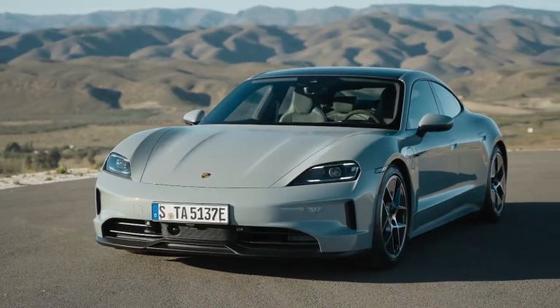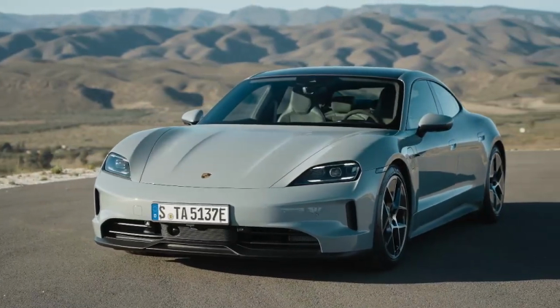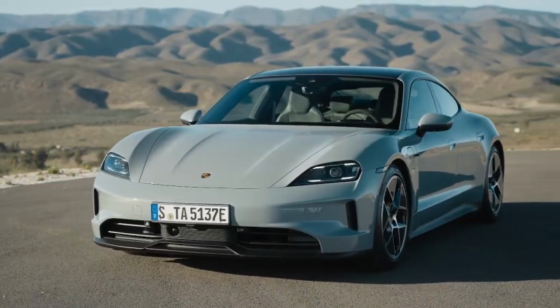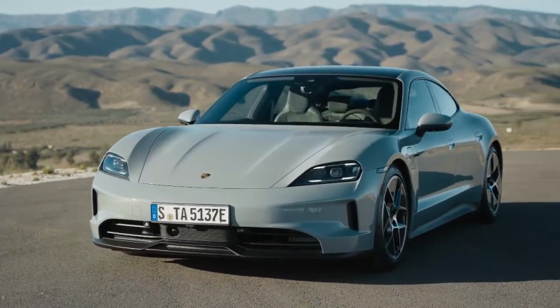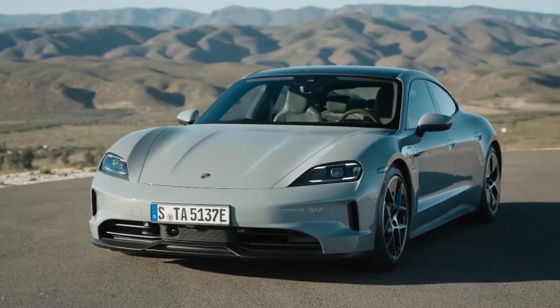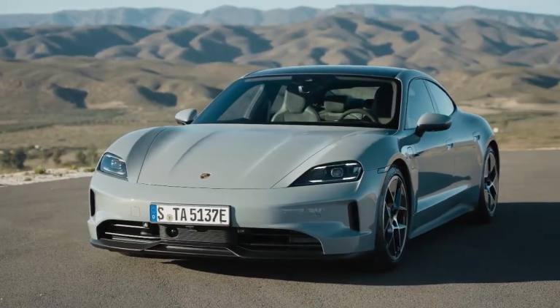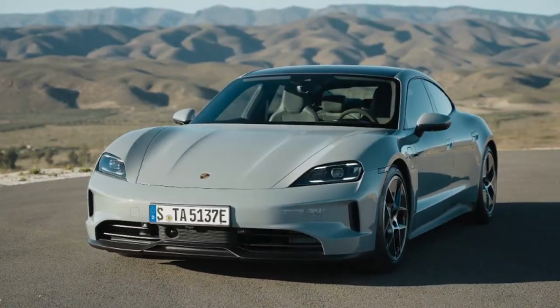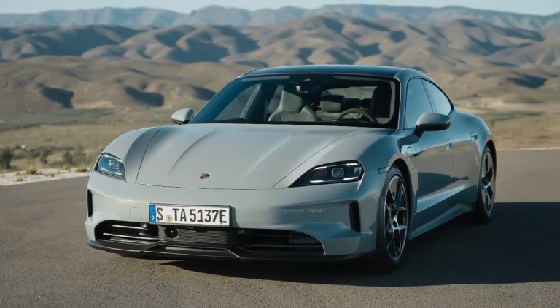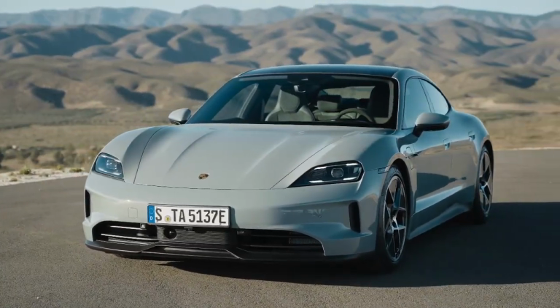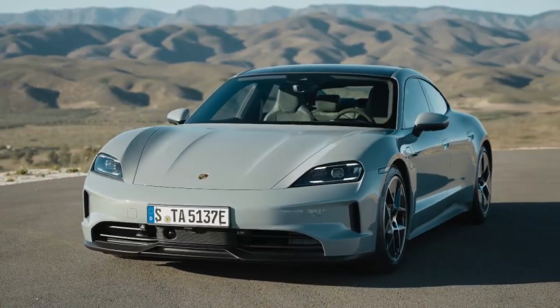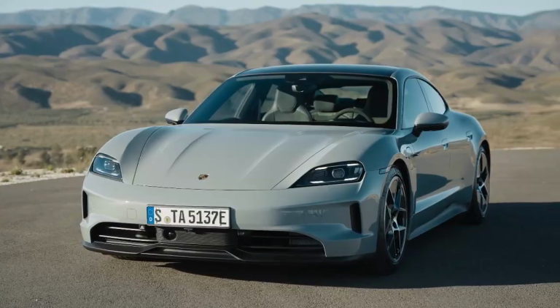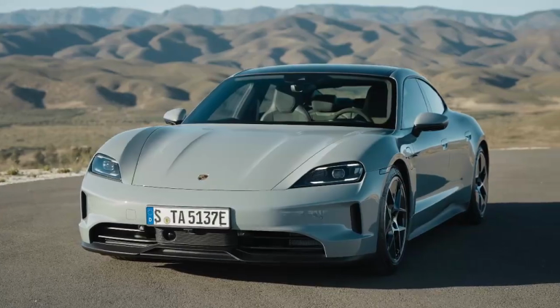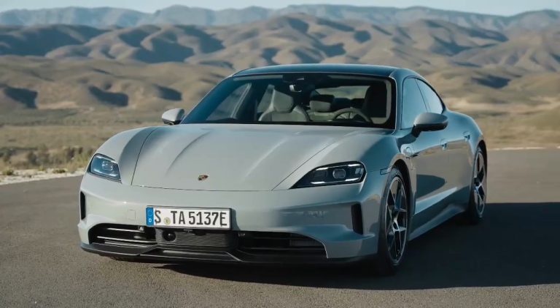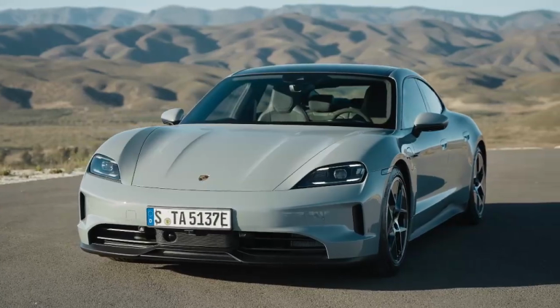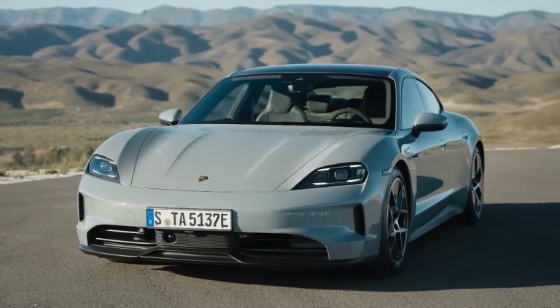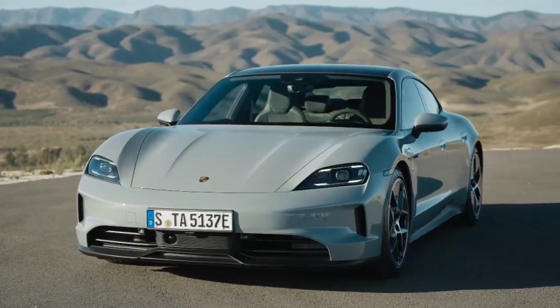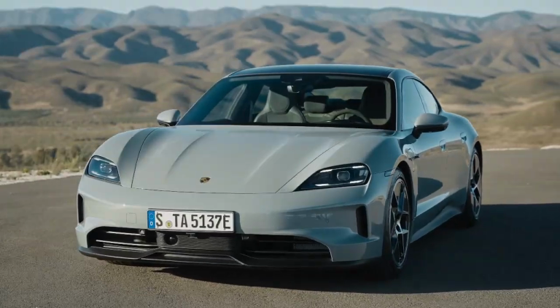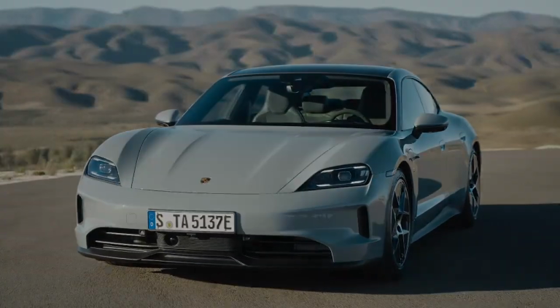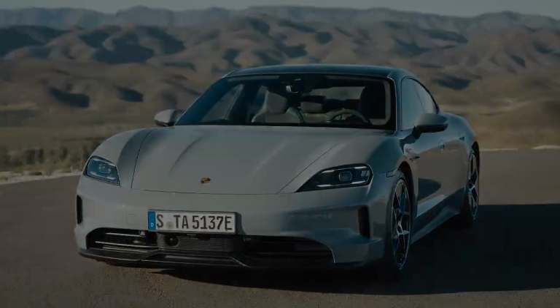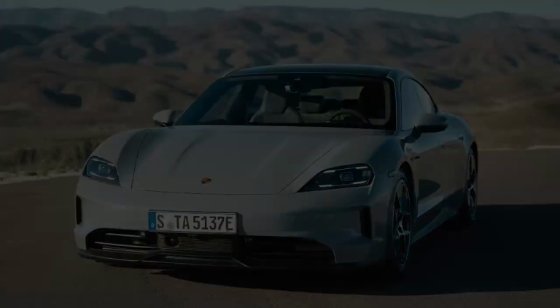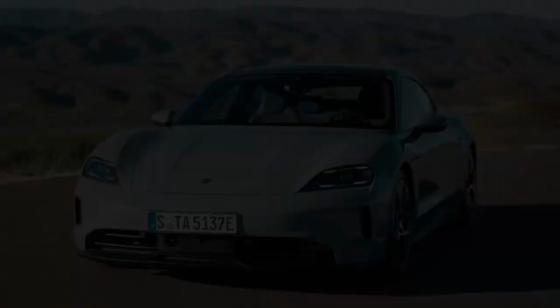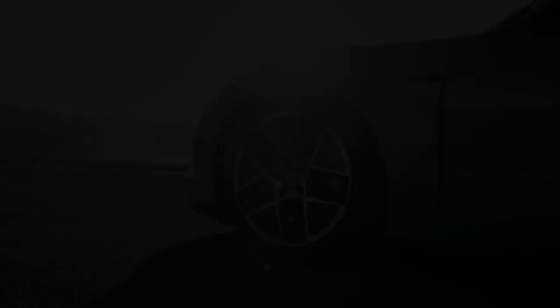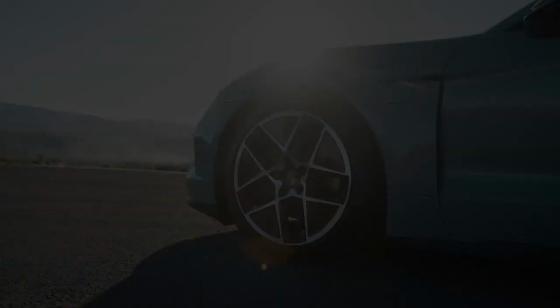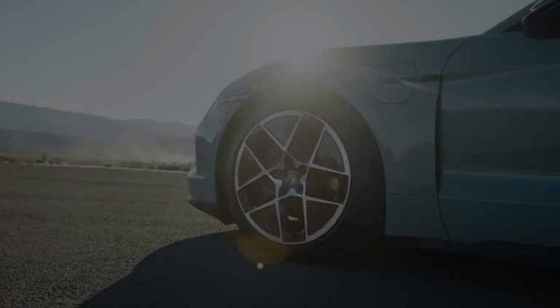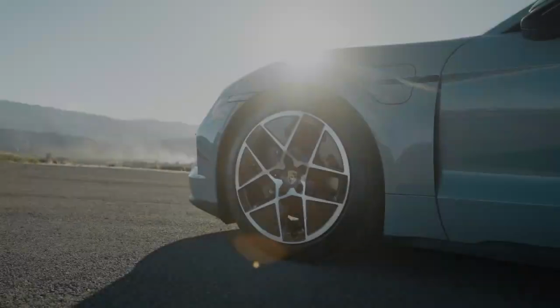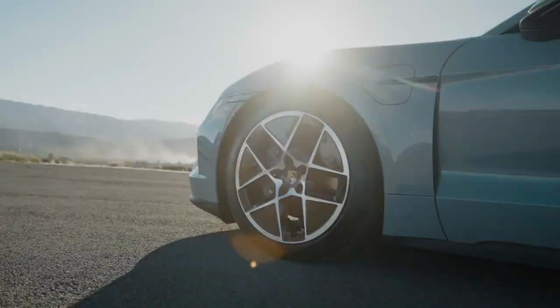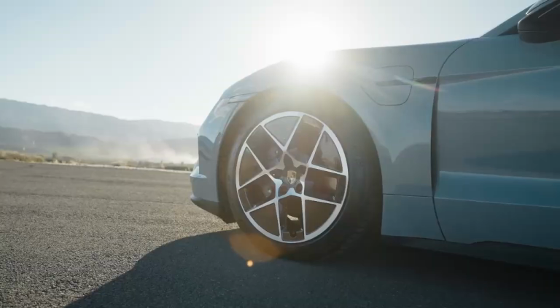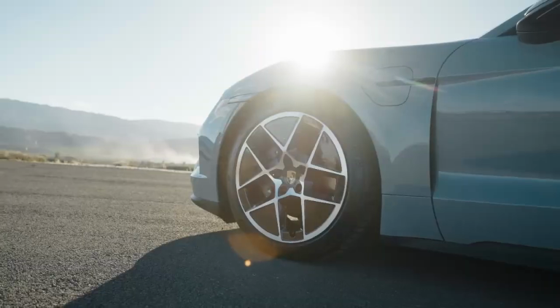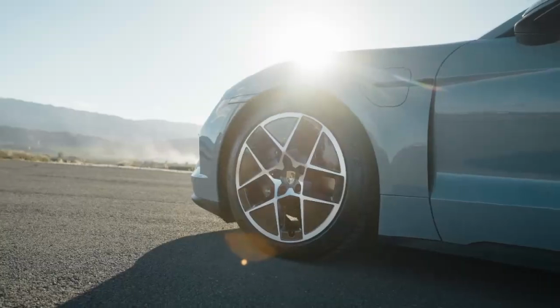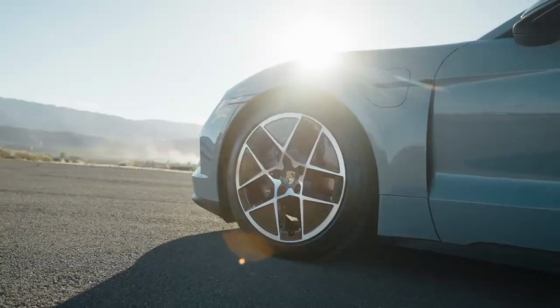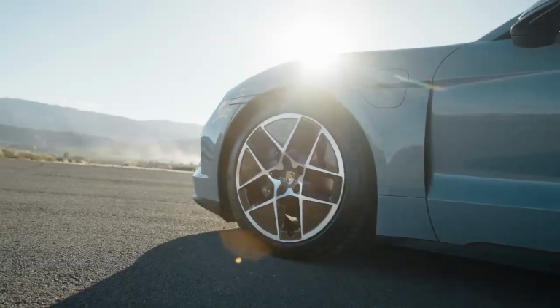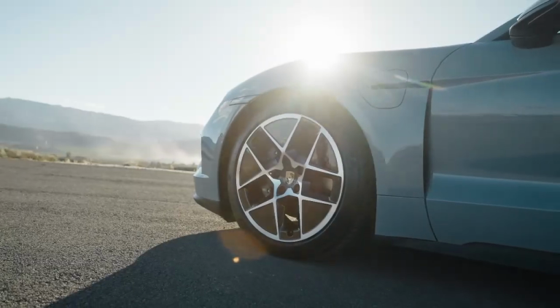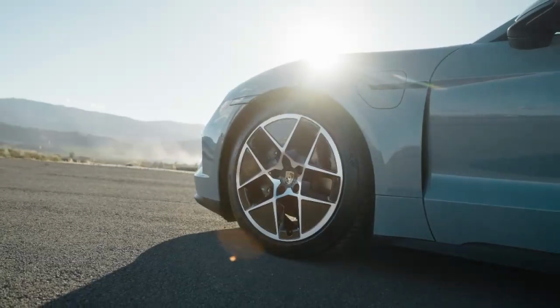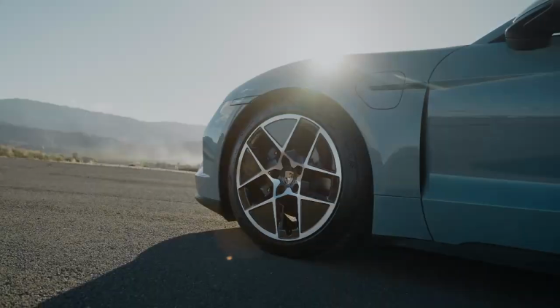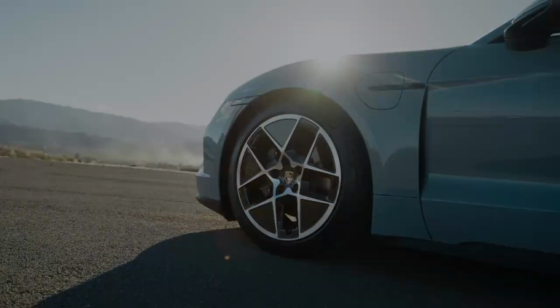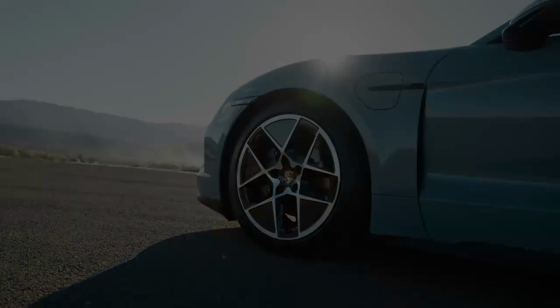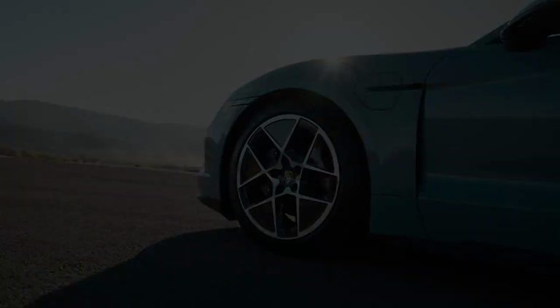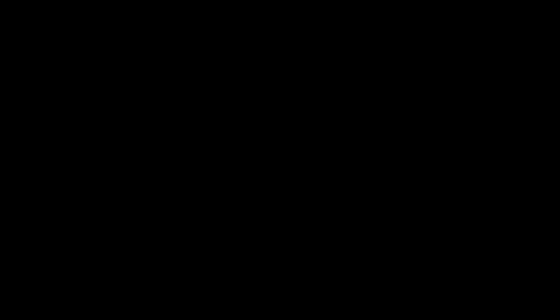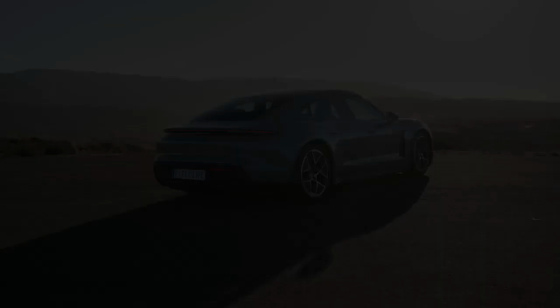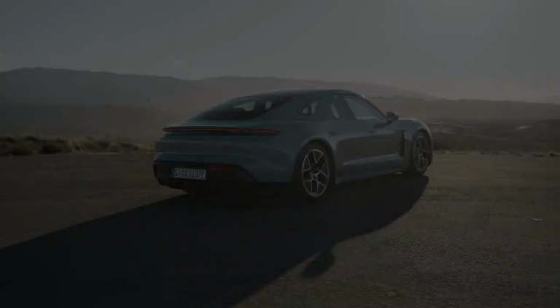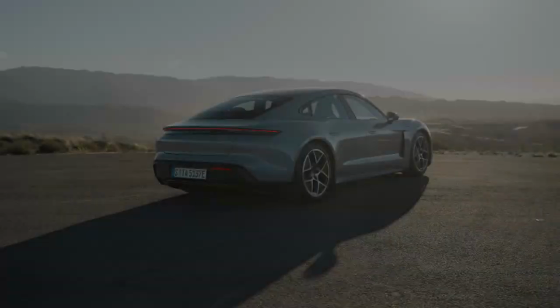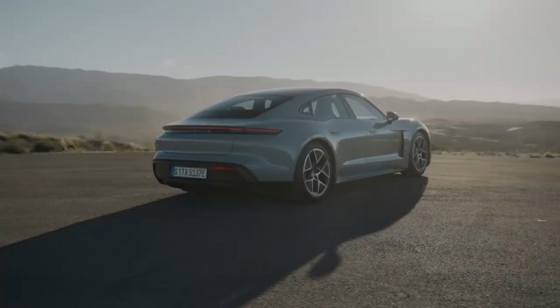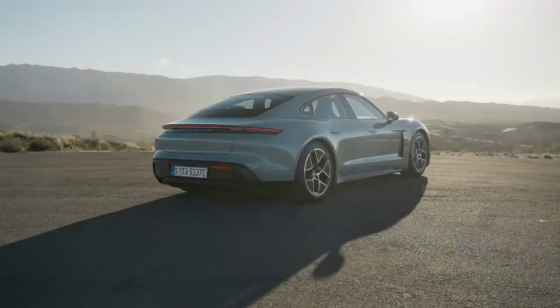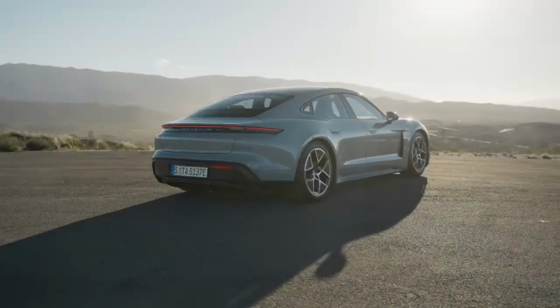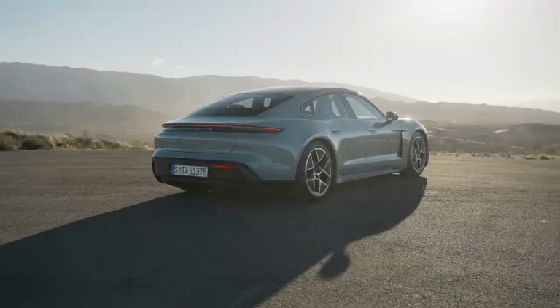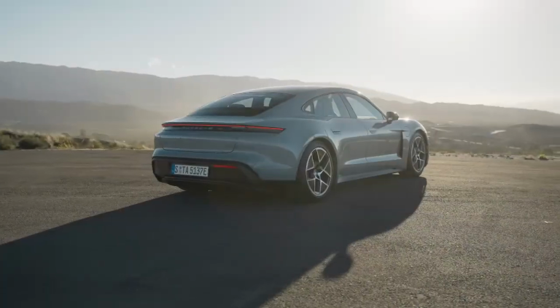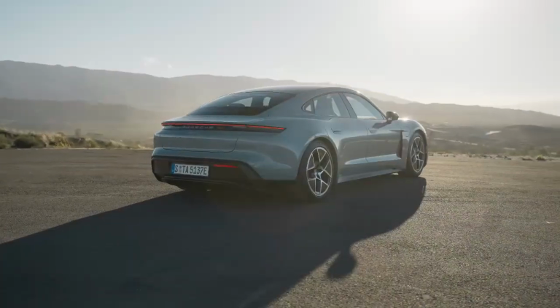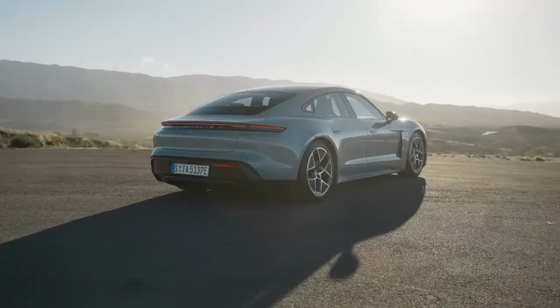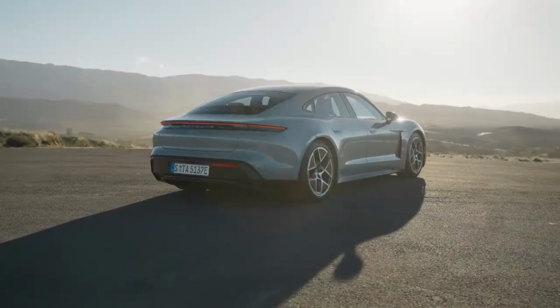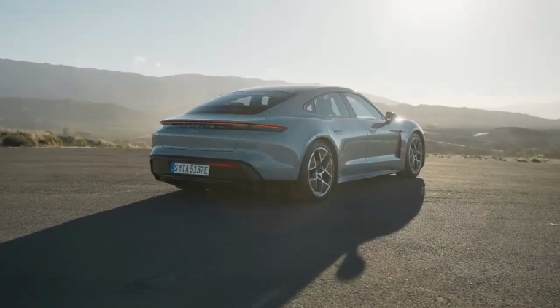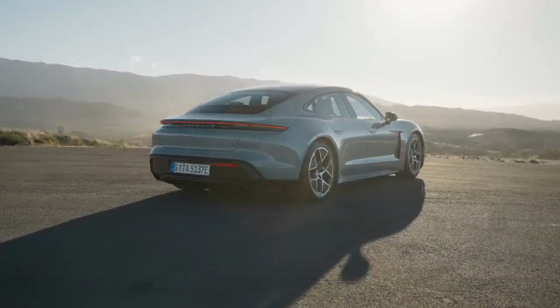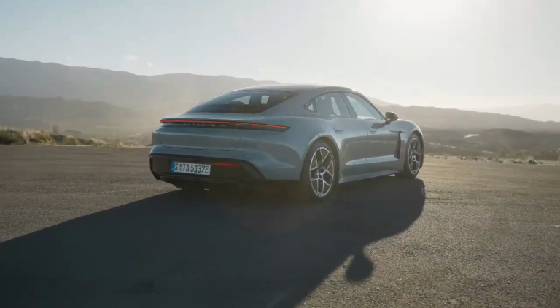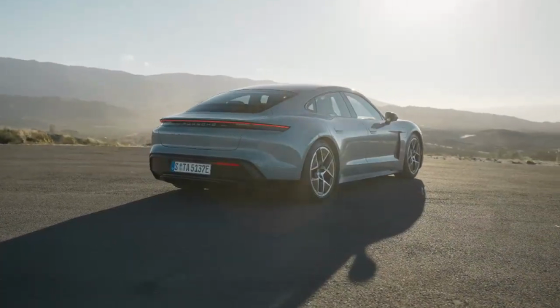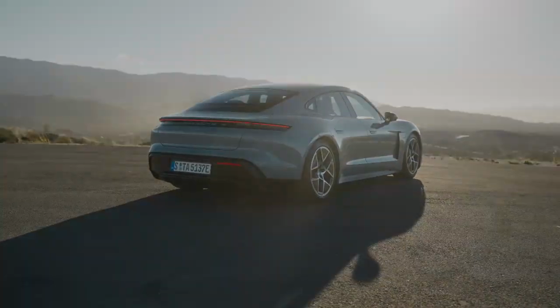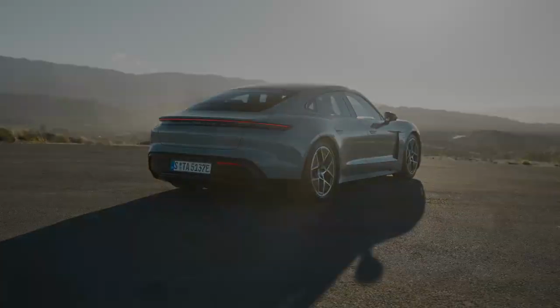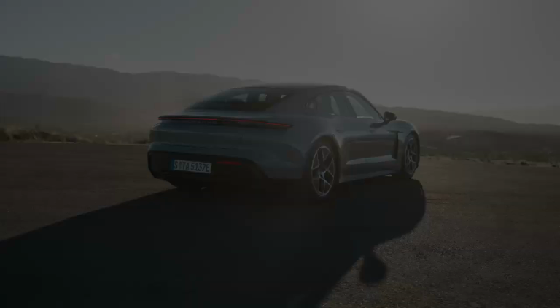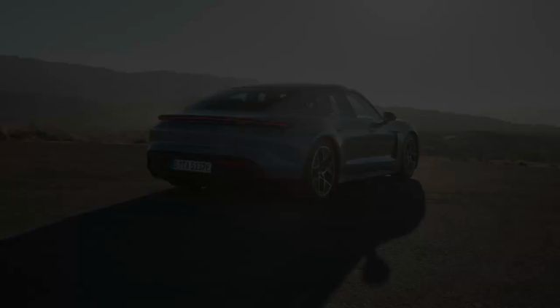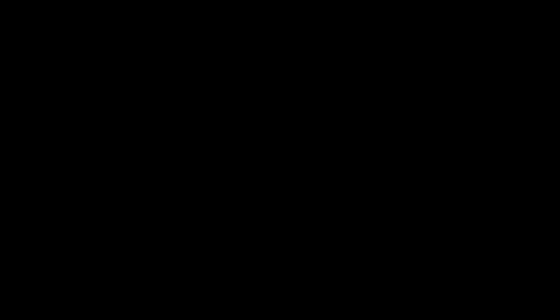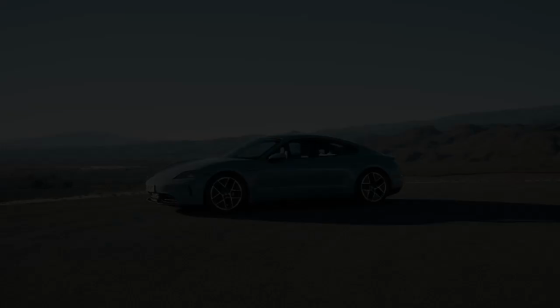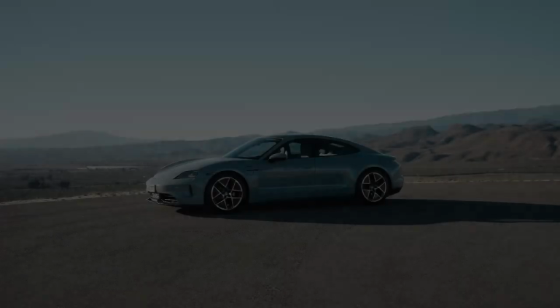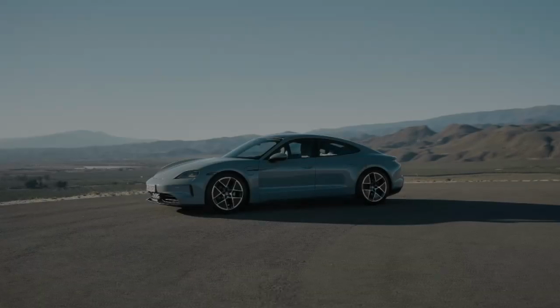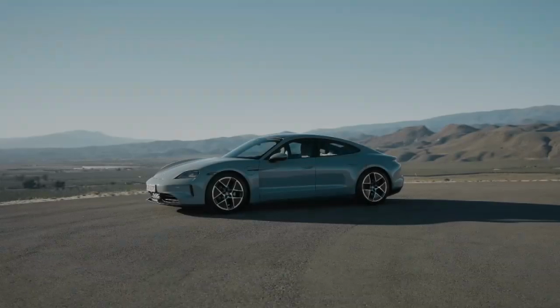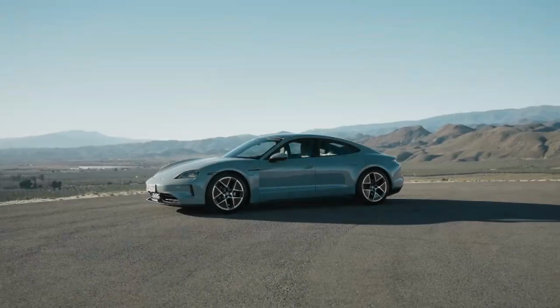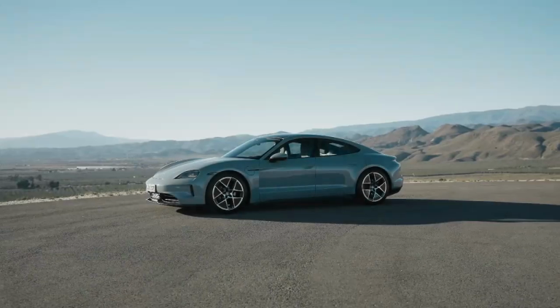Higher. Faster. Further. The new Porsche Taycan — we've improved it in almost every discipline.